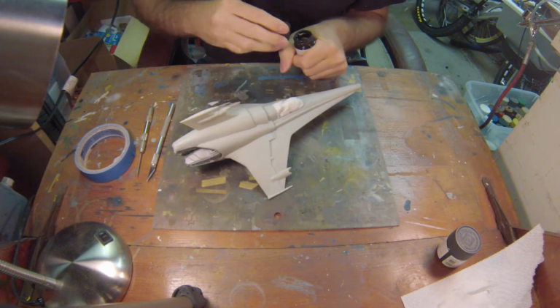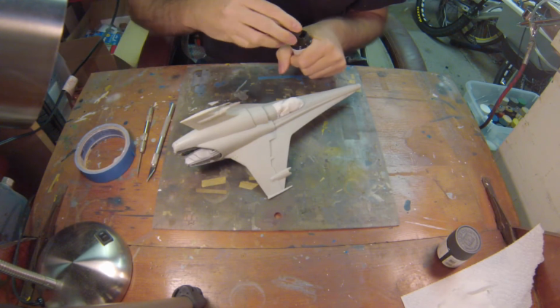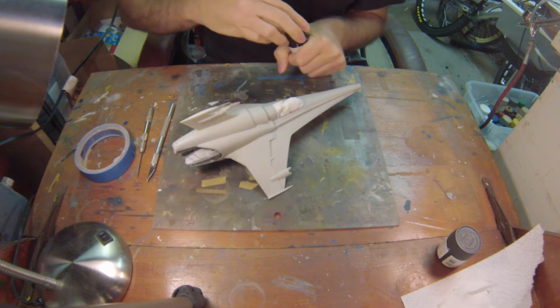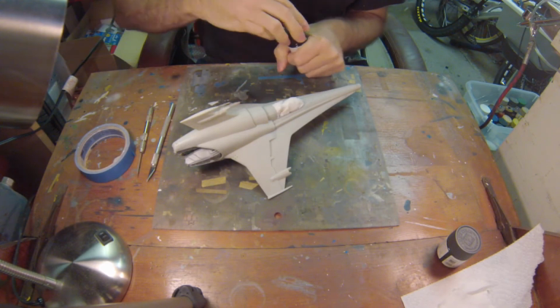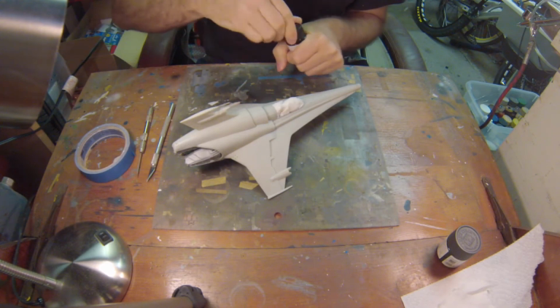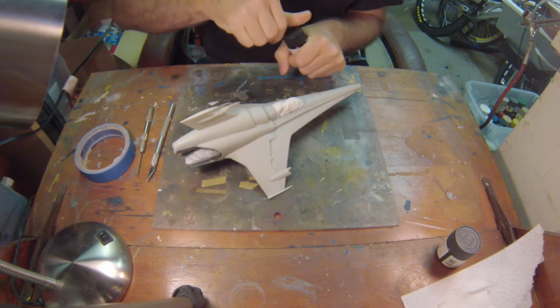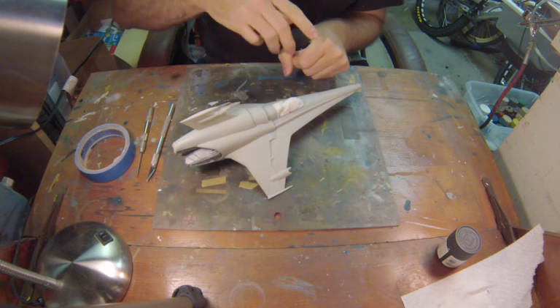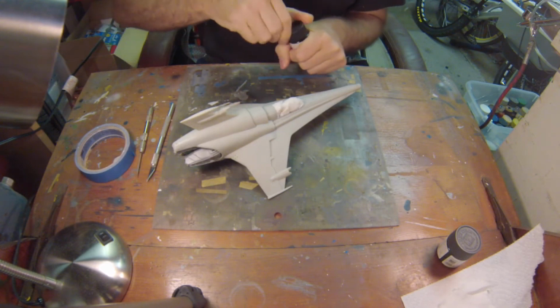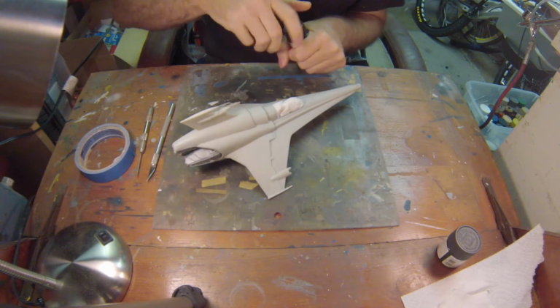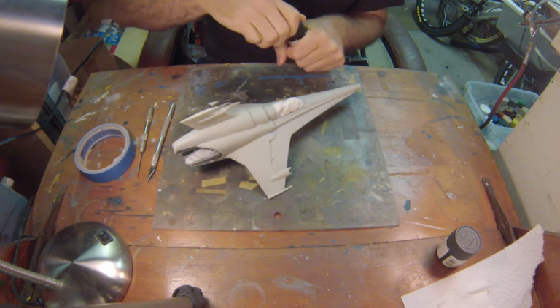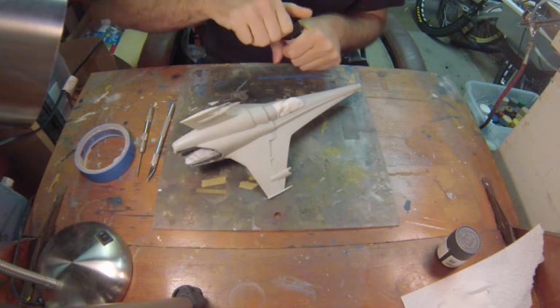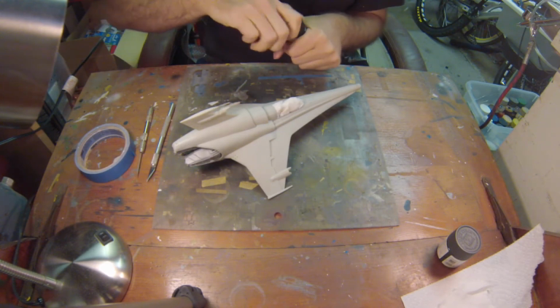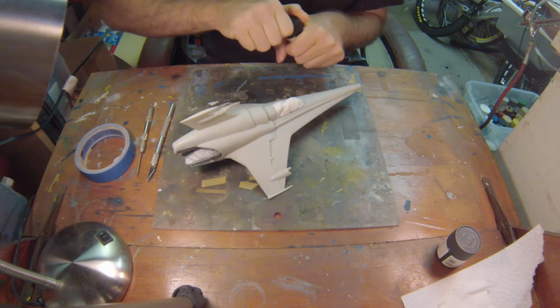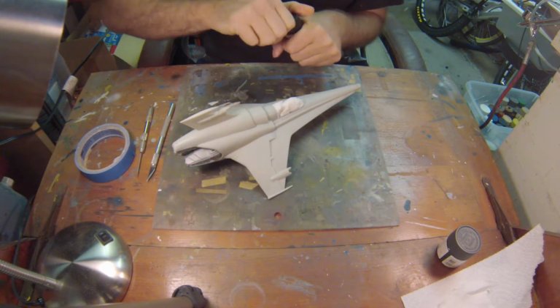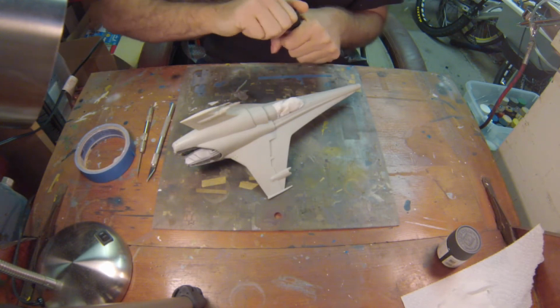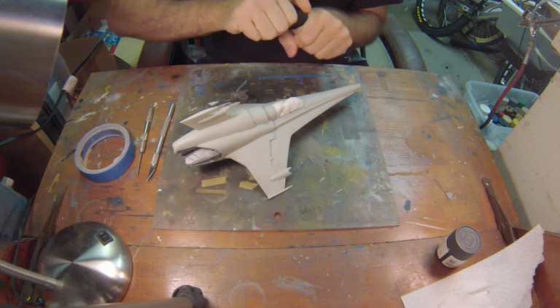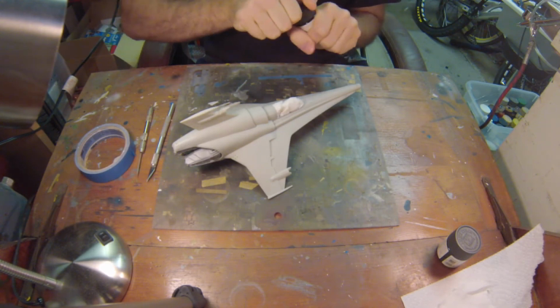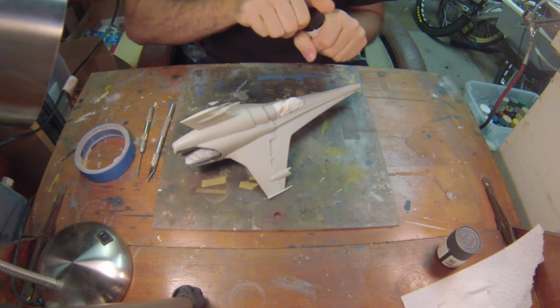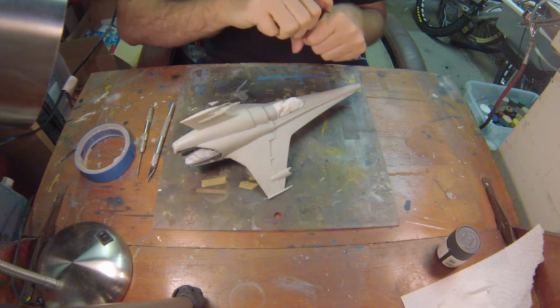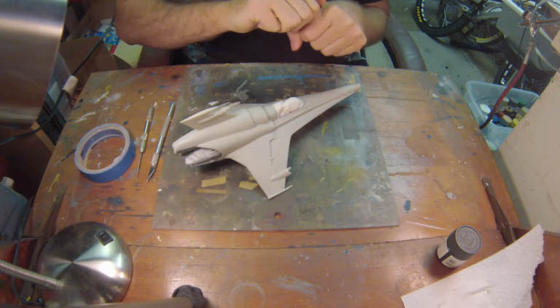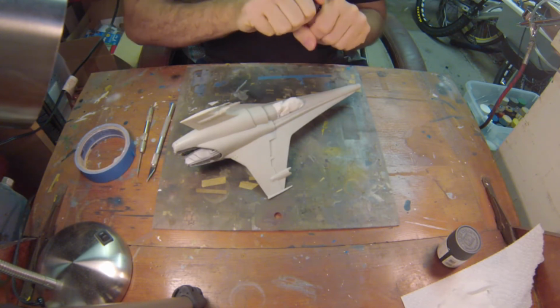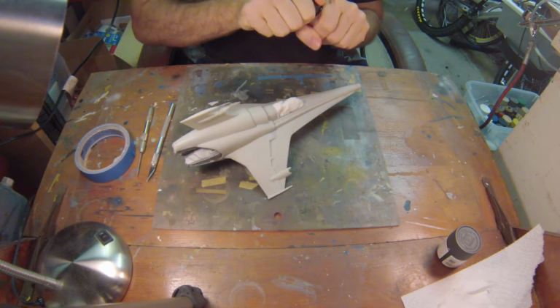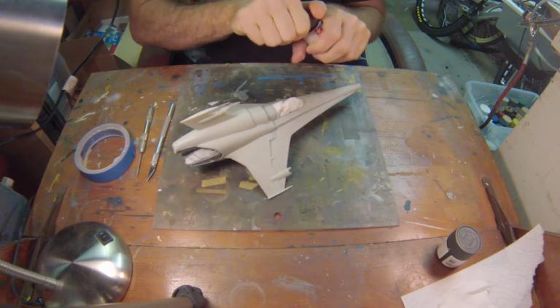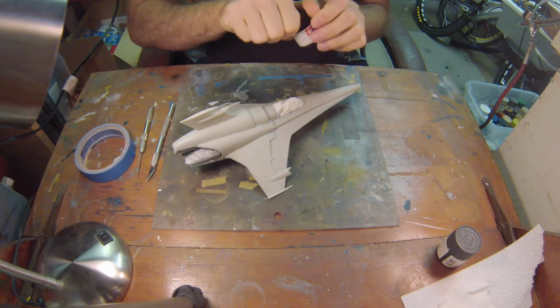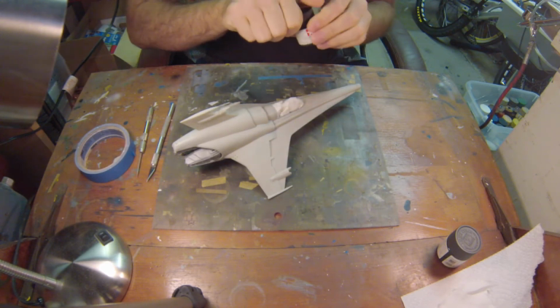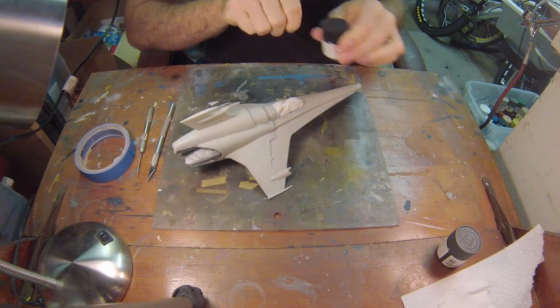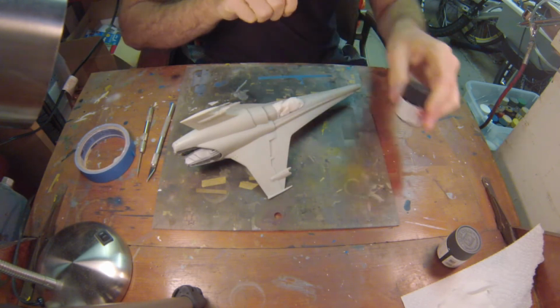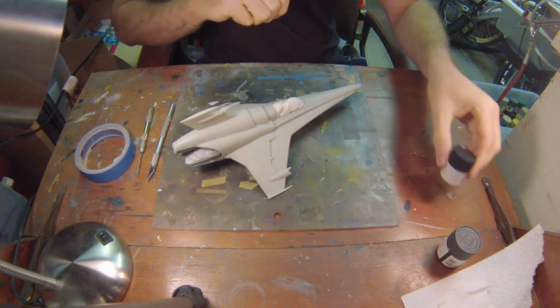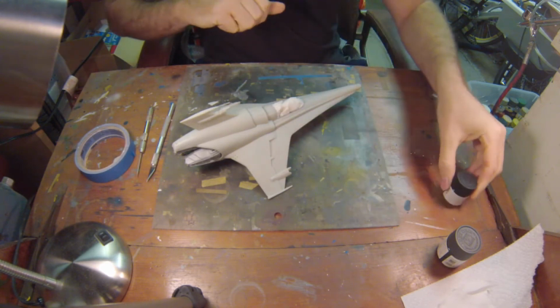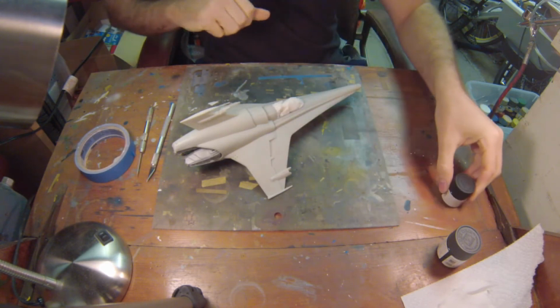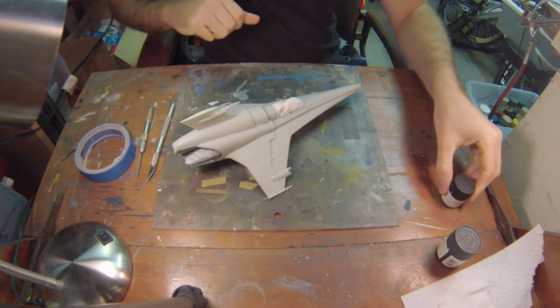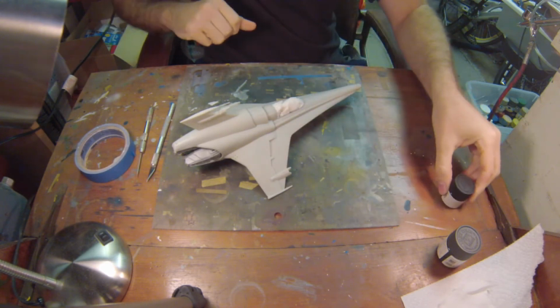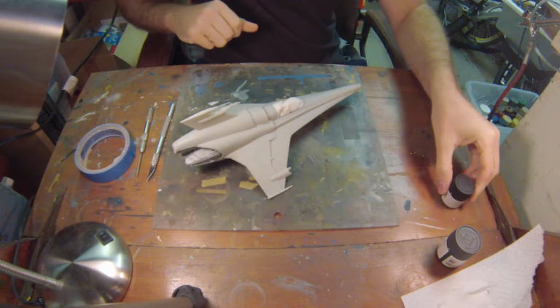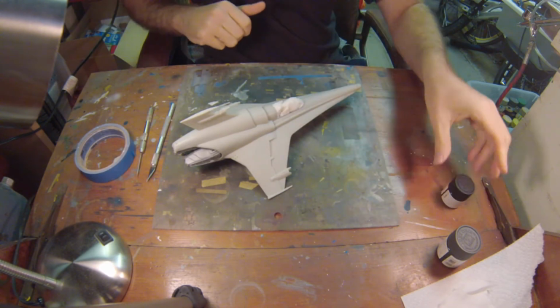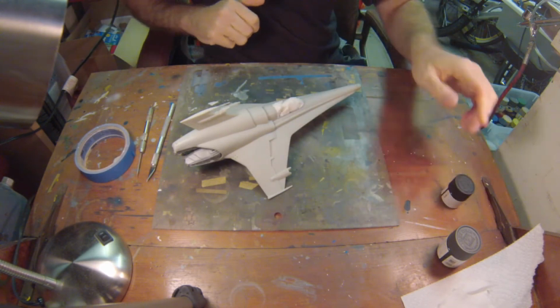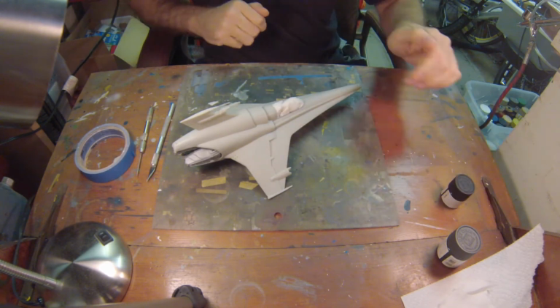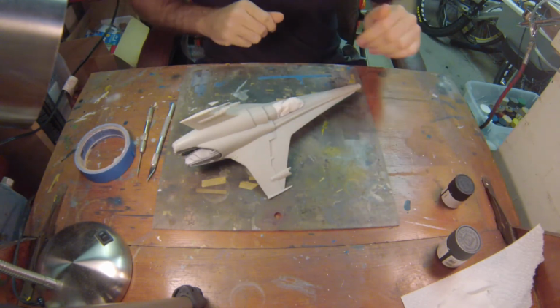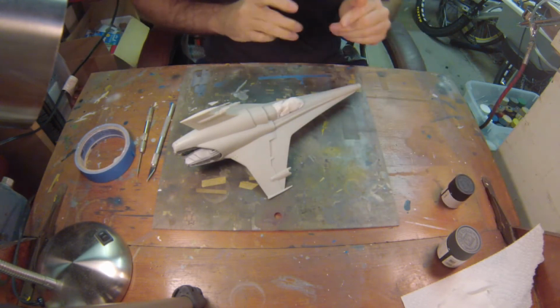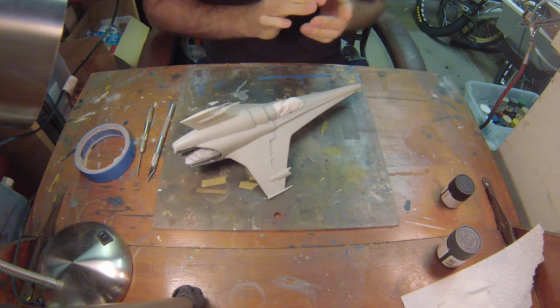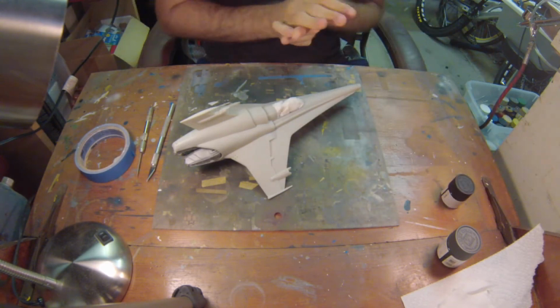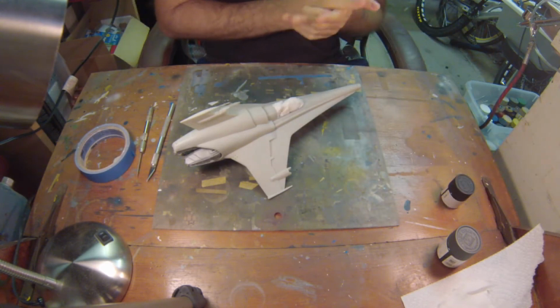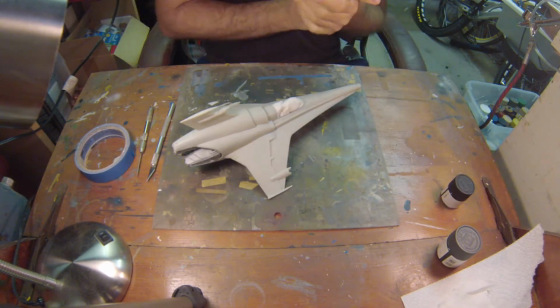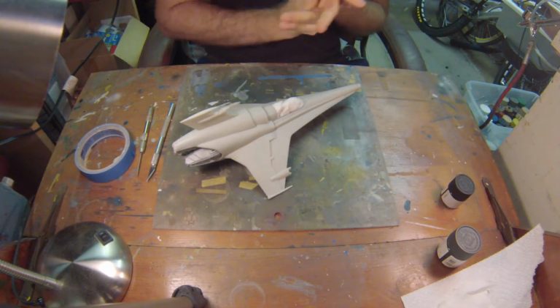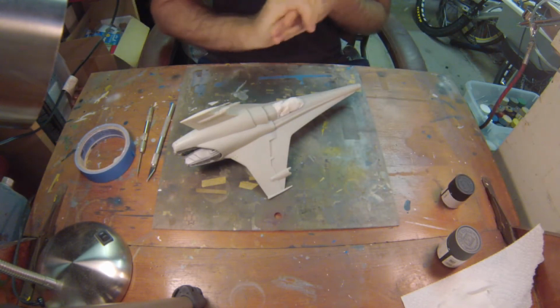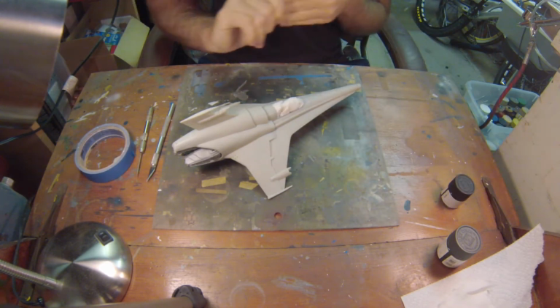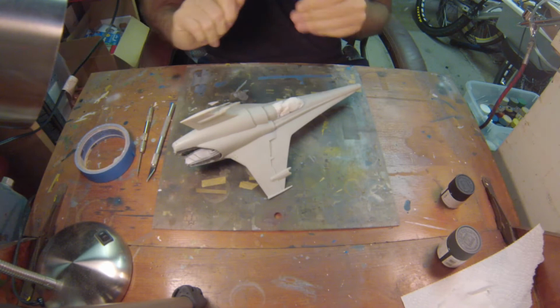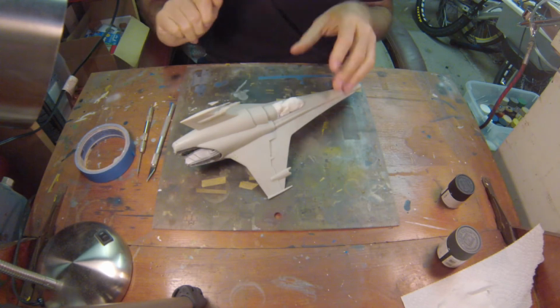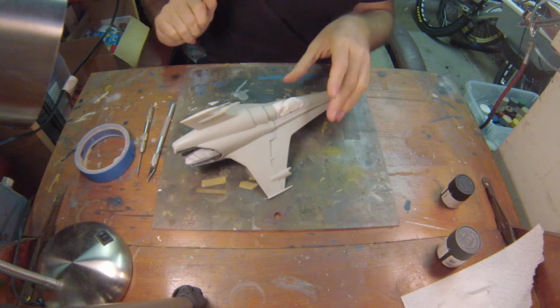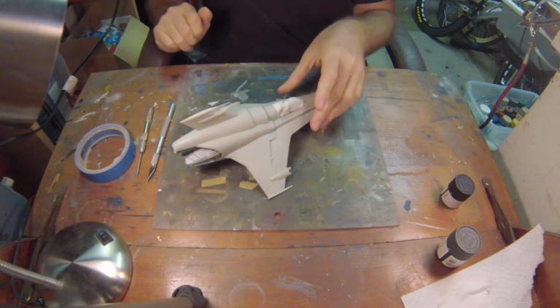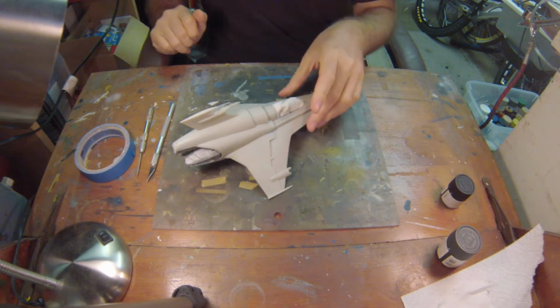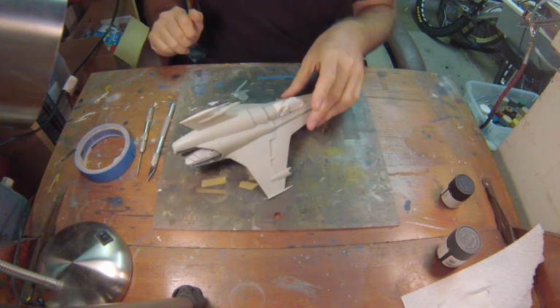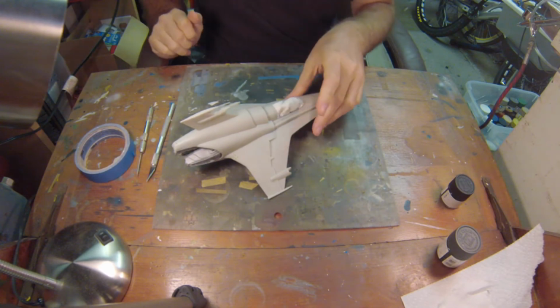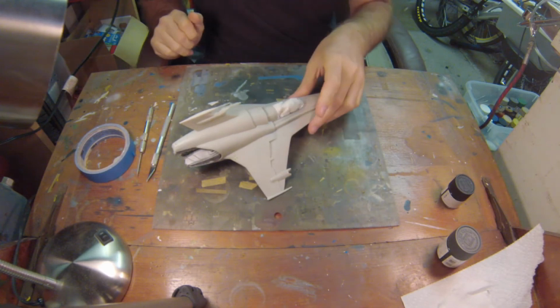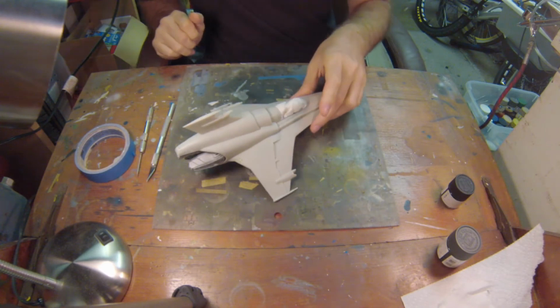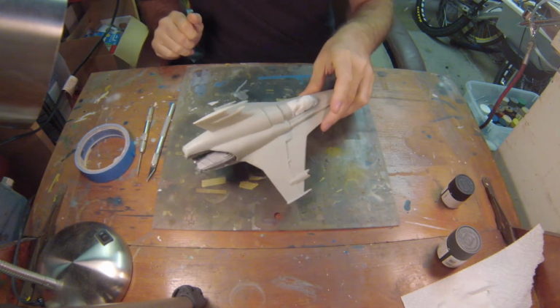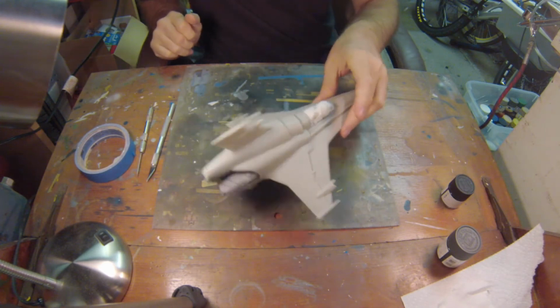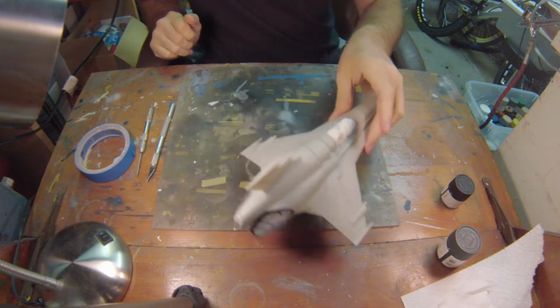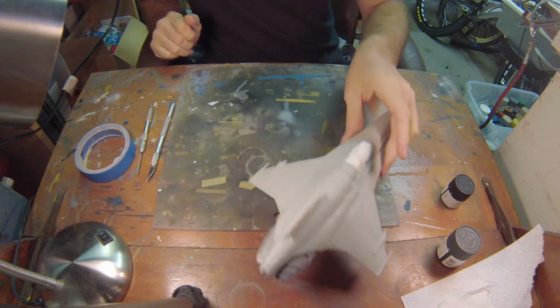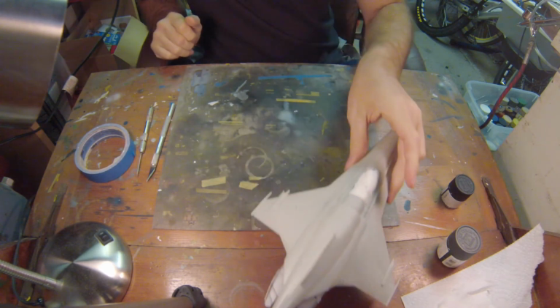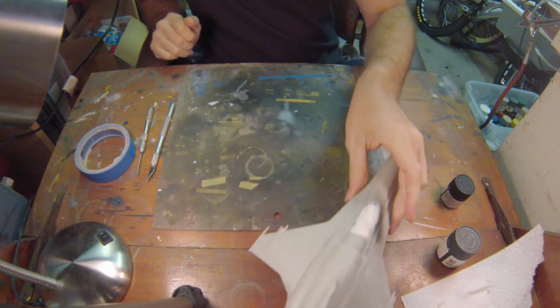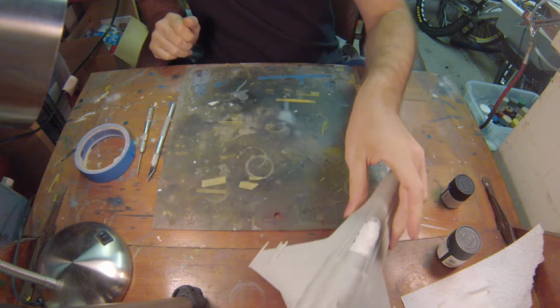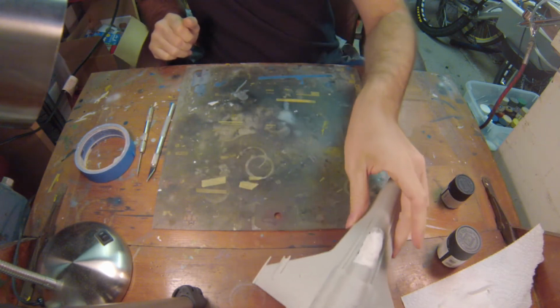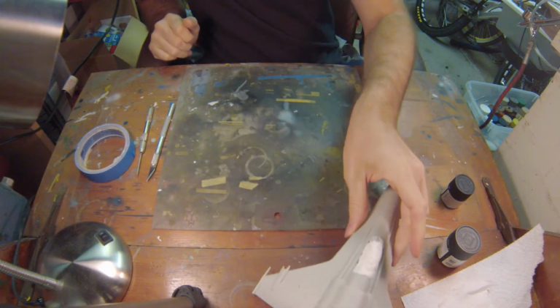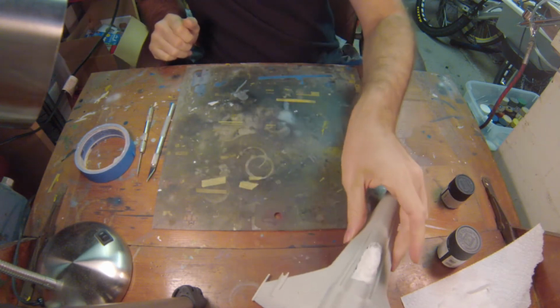We are going to use some flat black for the panel lines, and we're going to airbrush that at about 15 psi. We're just going to trace each of the panel lines with flat black paint.